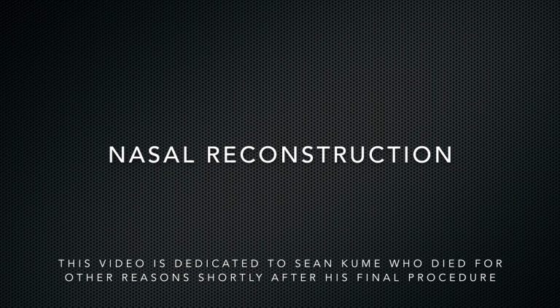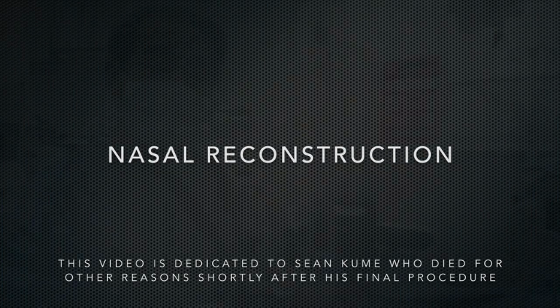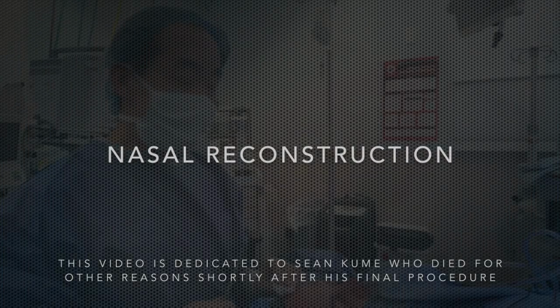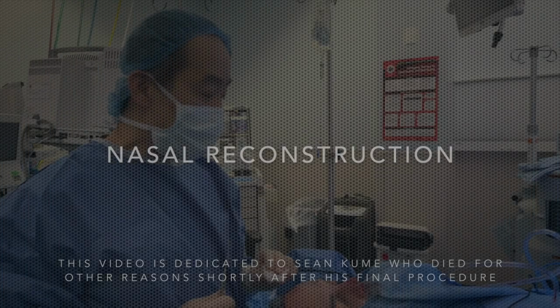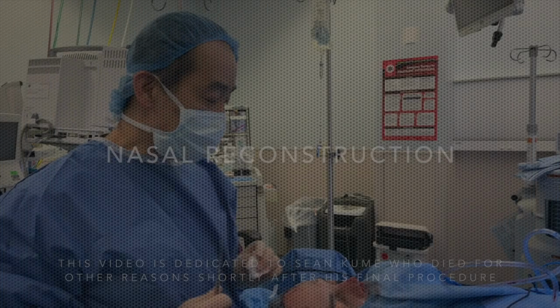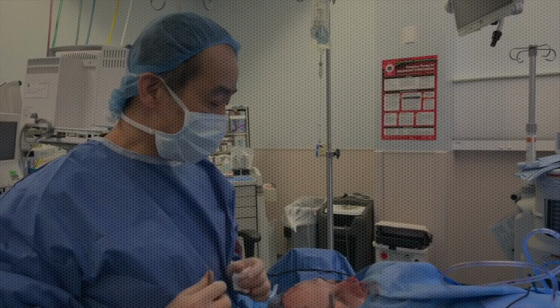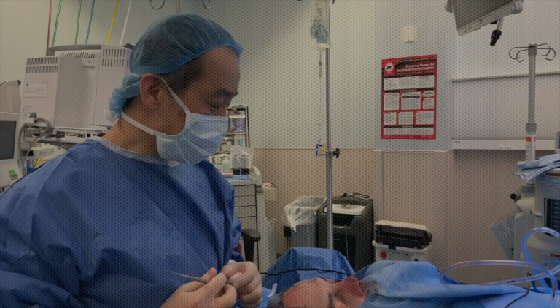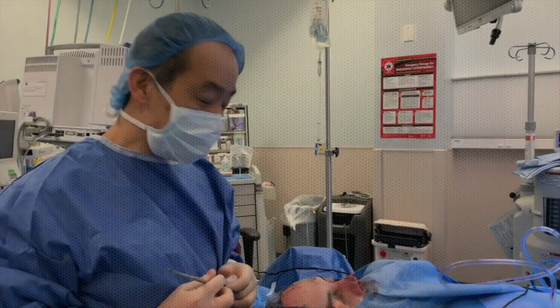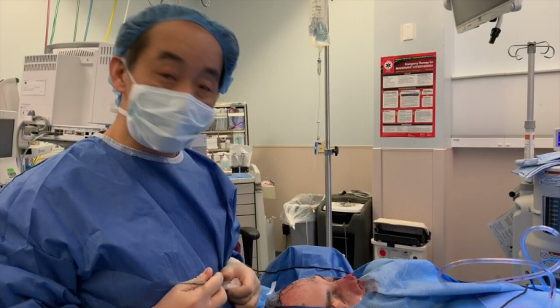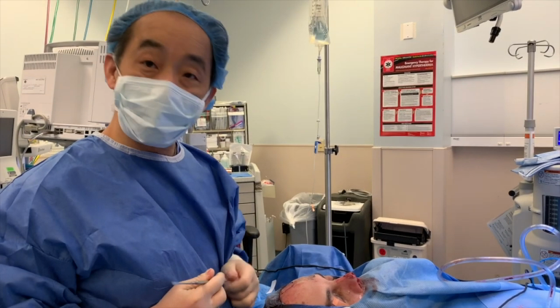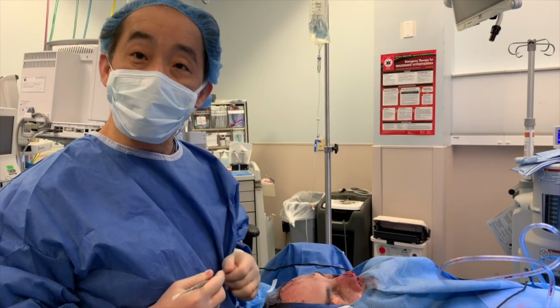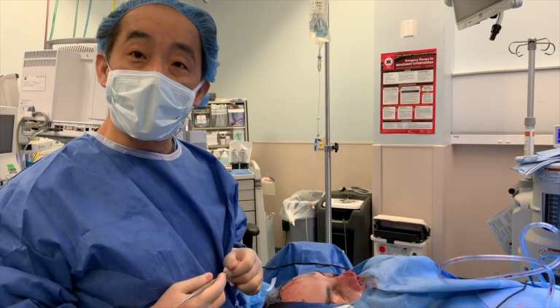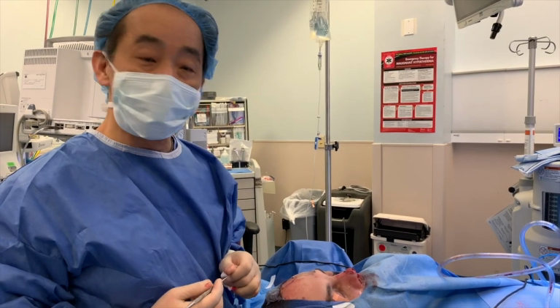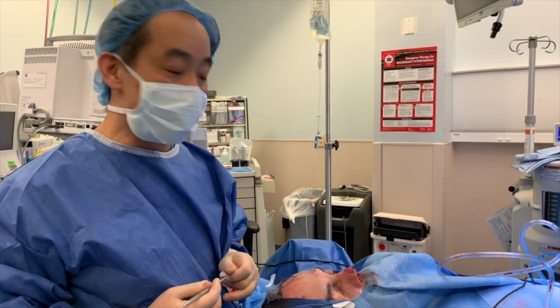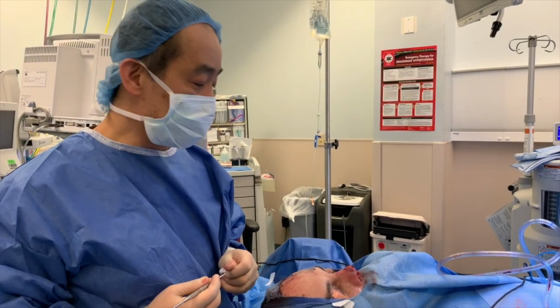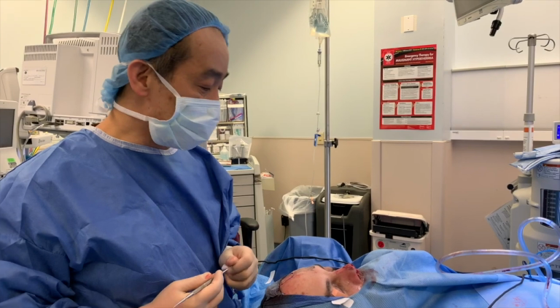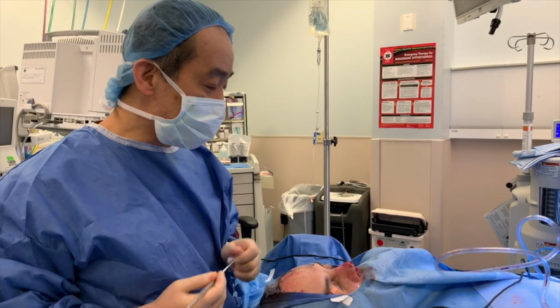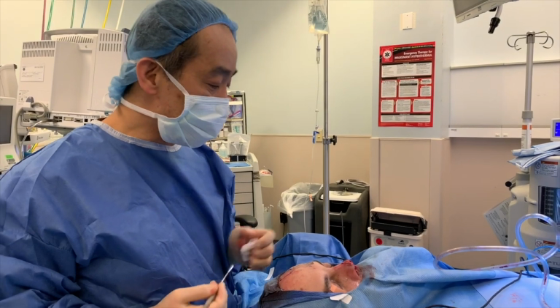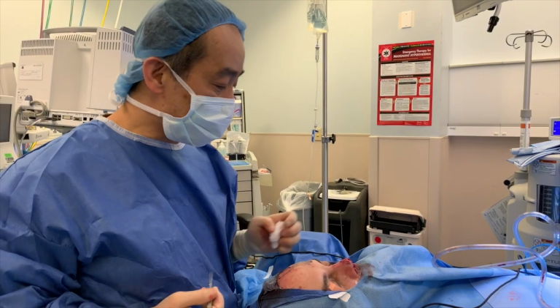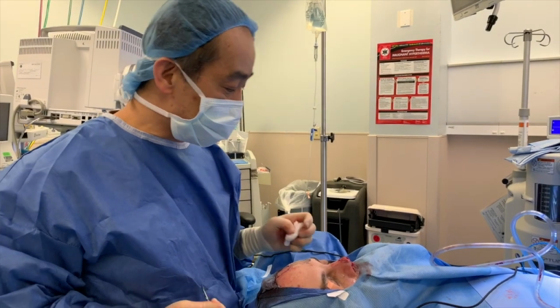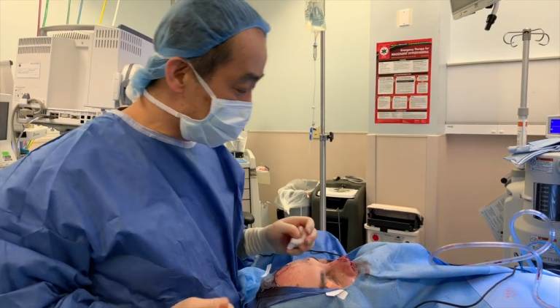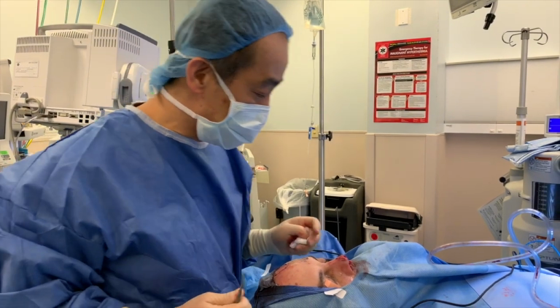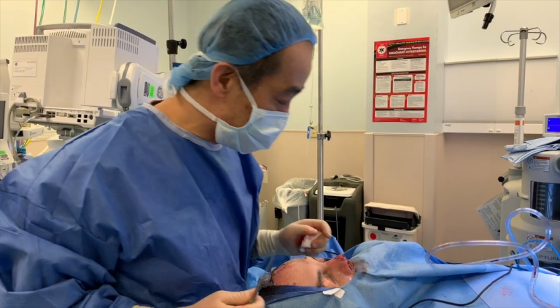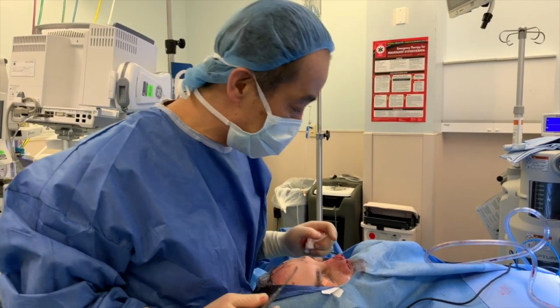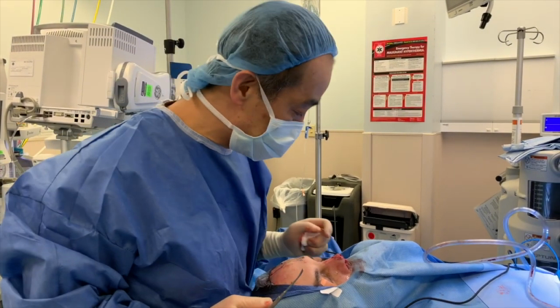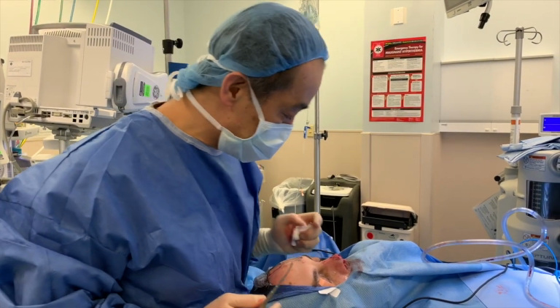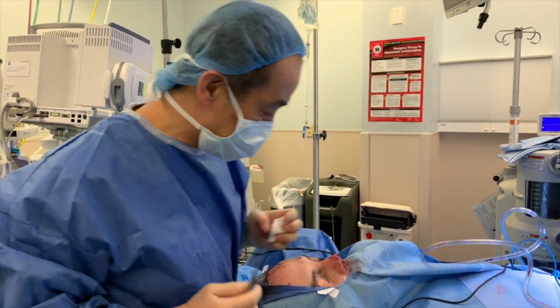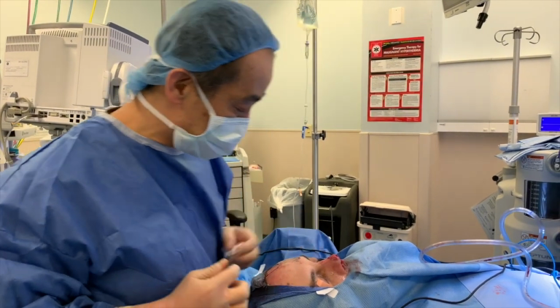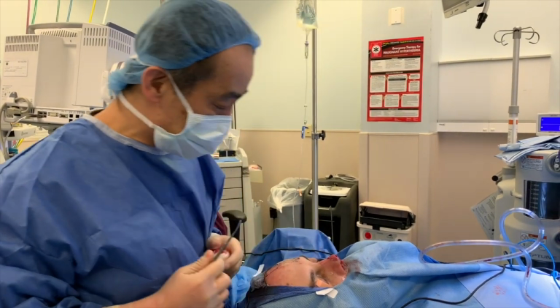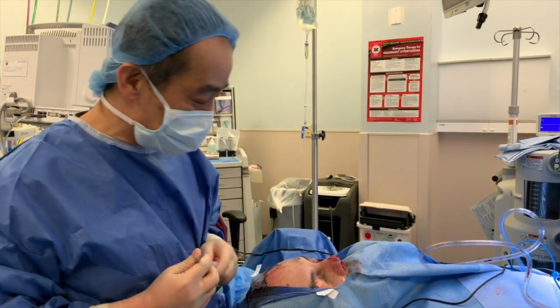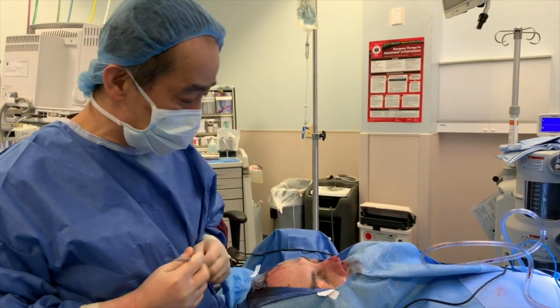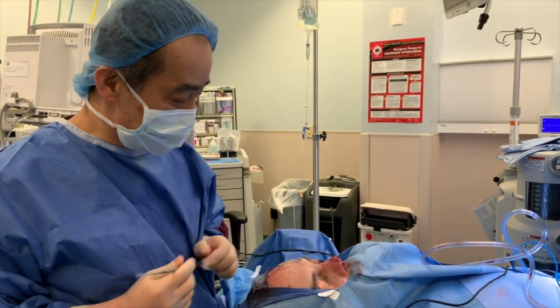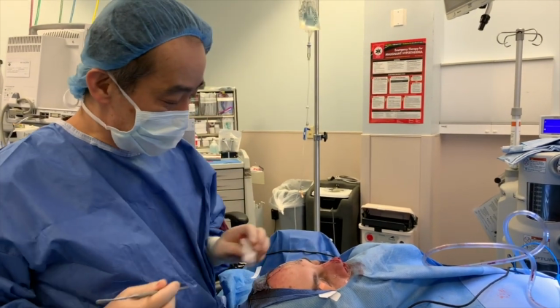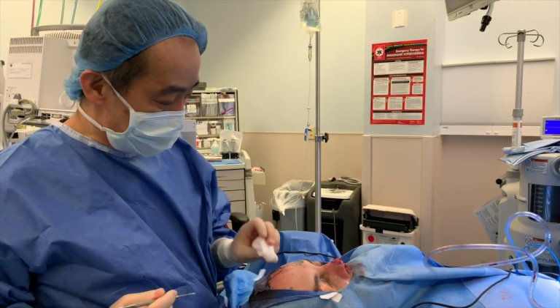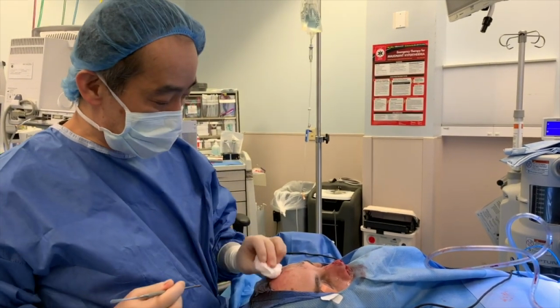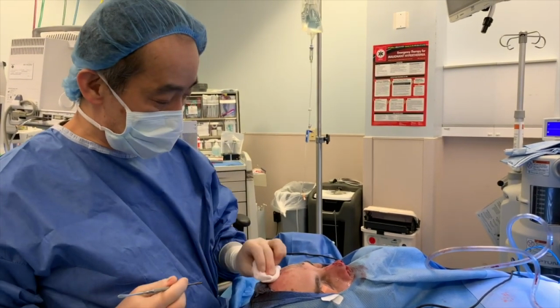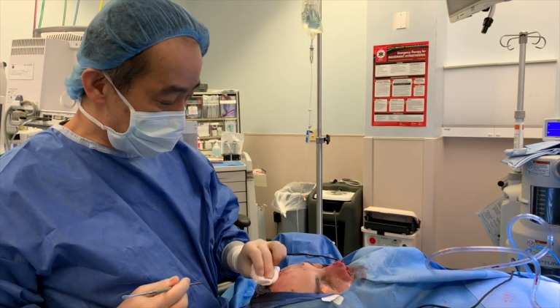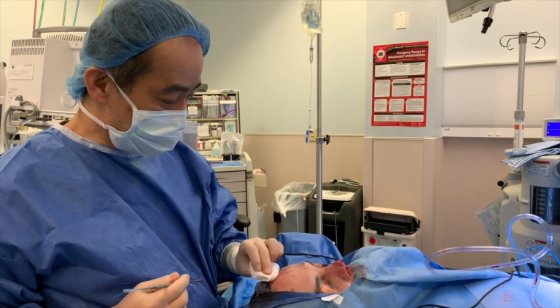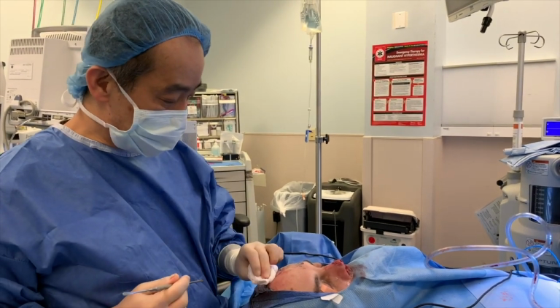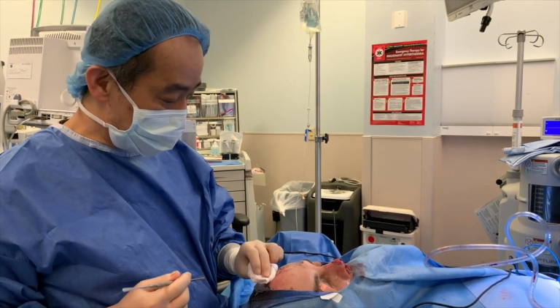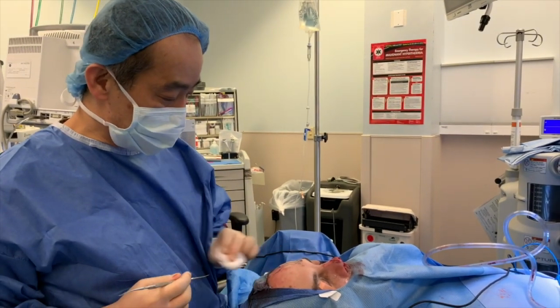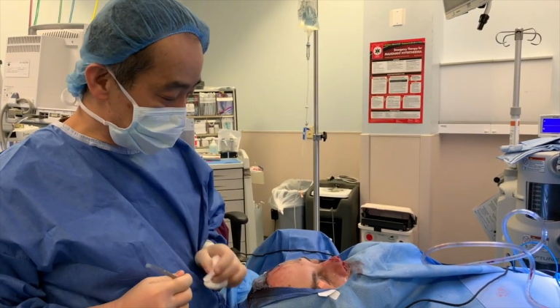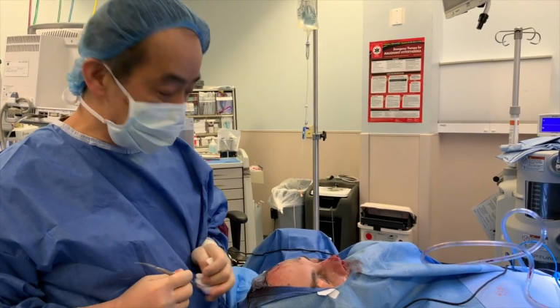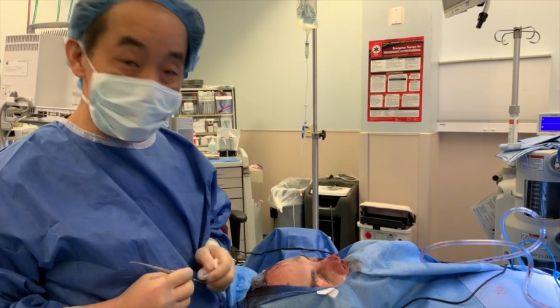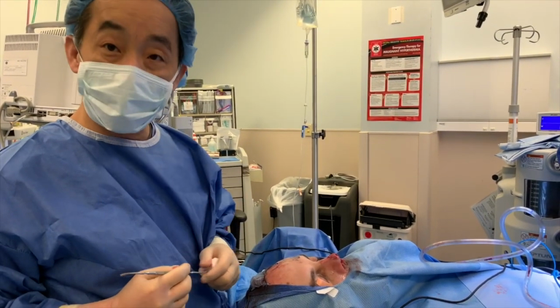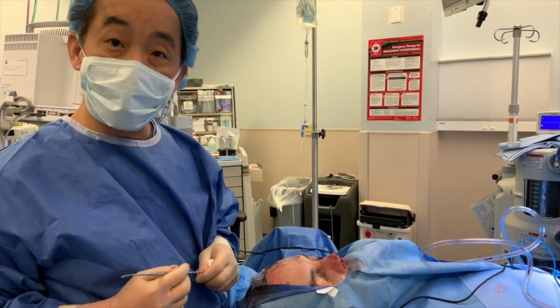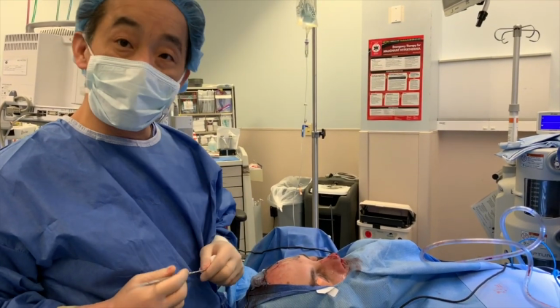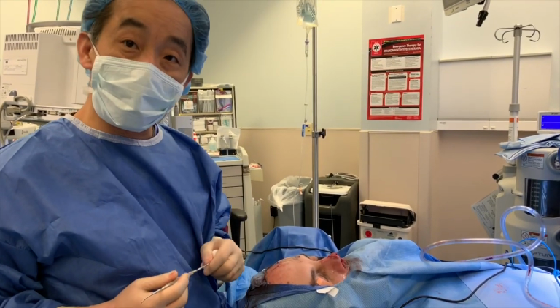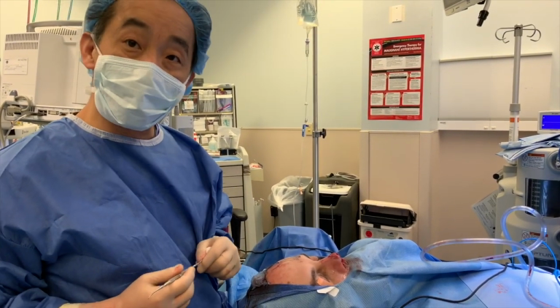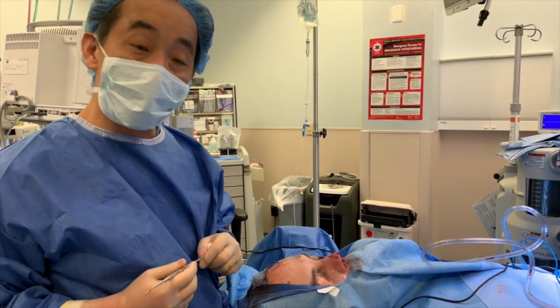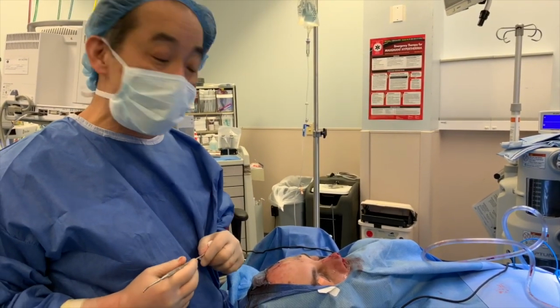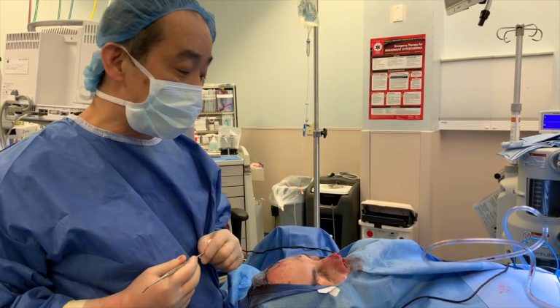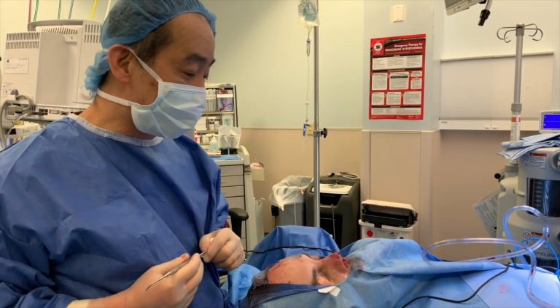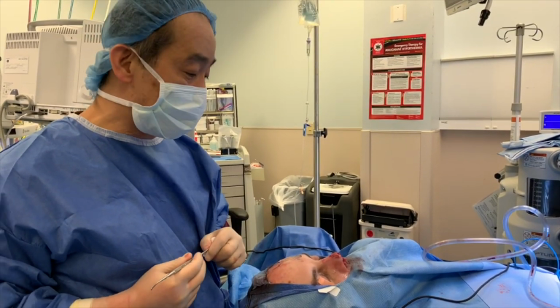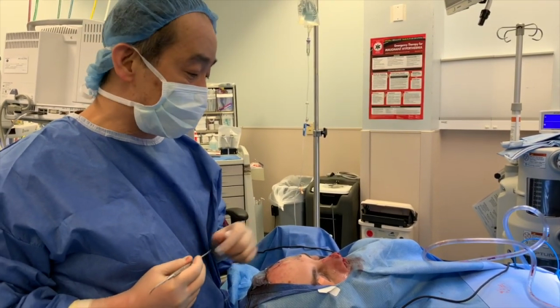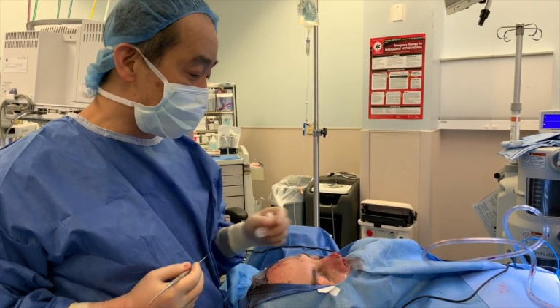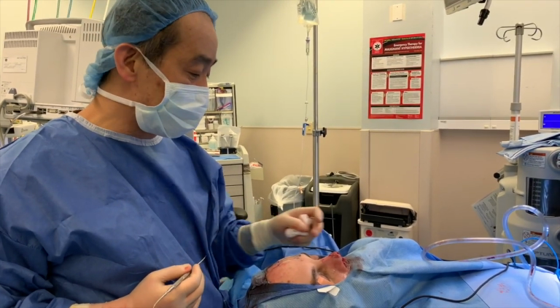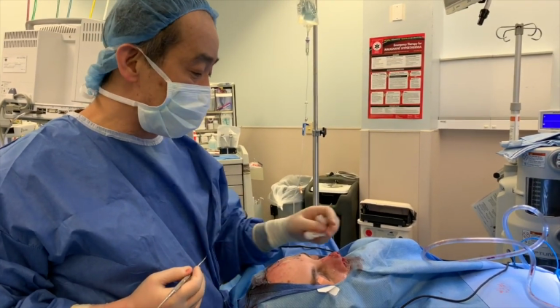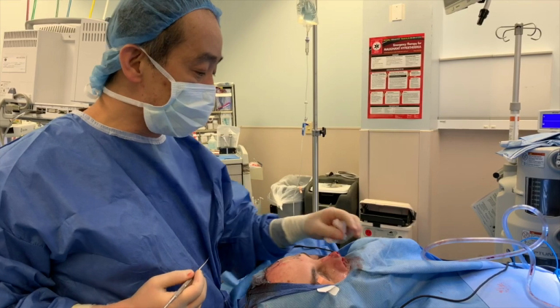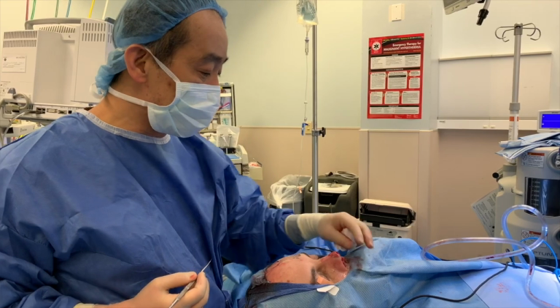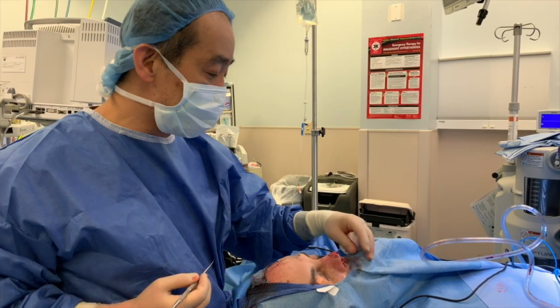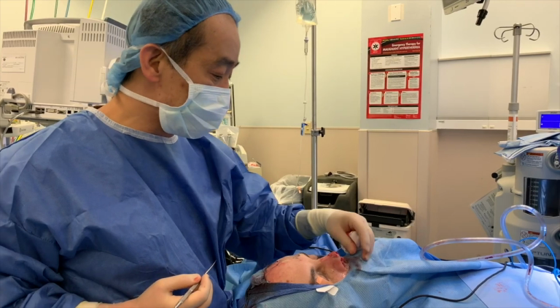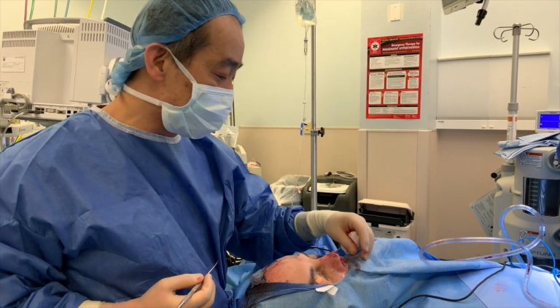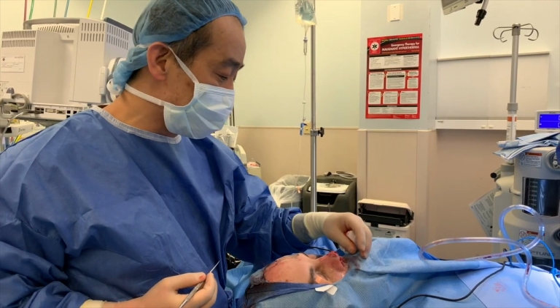Hi, I'm Dr. Philip Chang. Today we're going to demonstrate how we do a forehead flap for a nasal reconstruction.